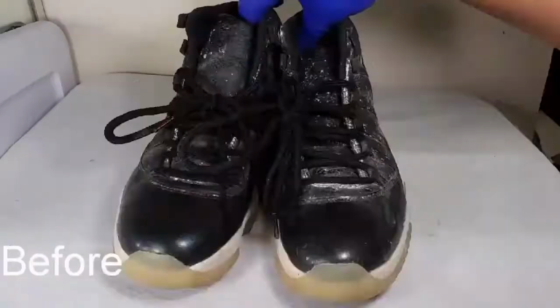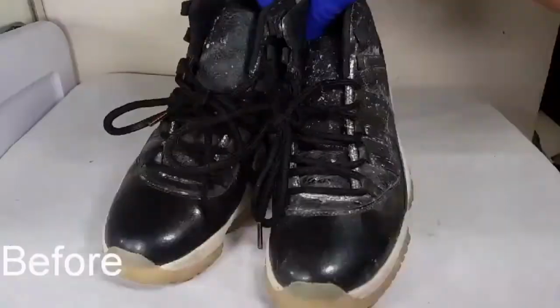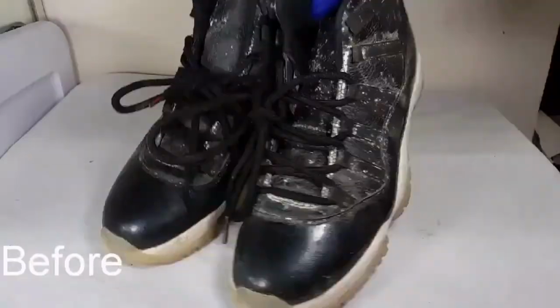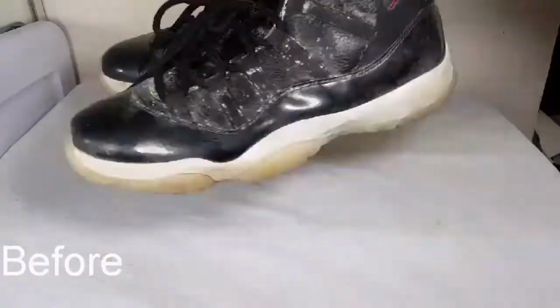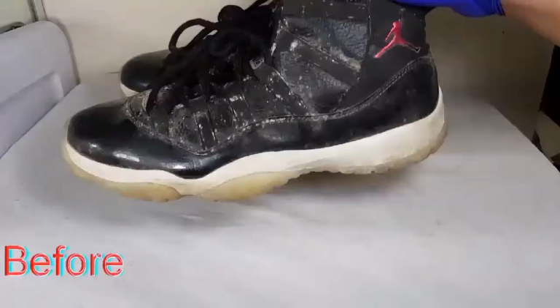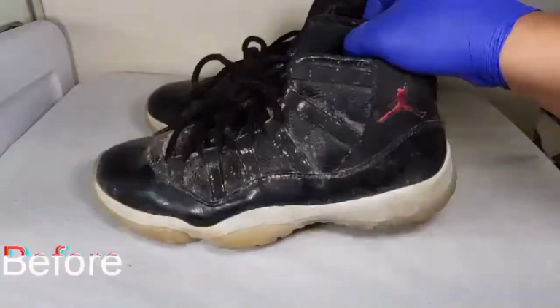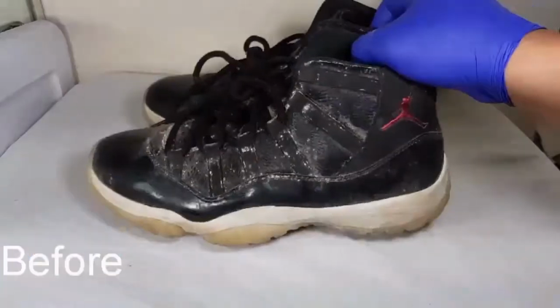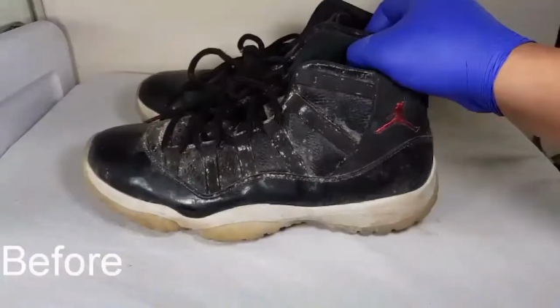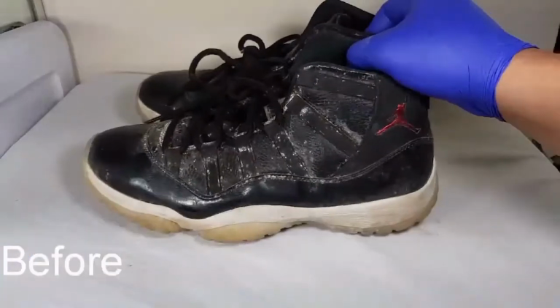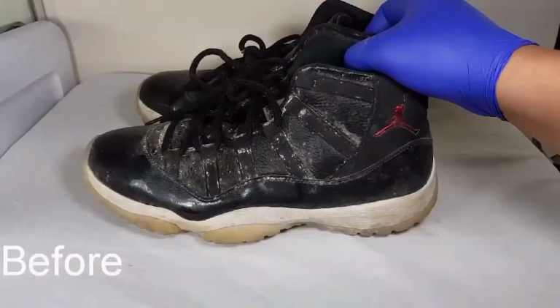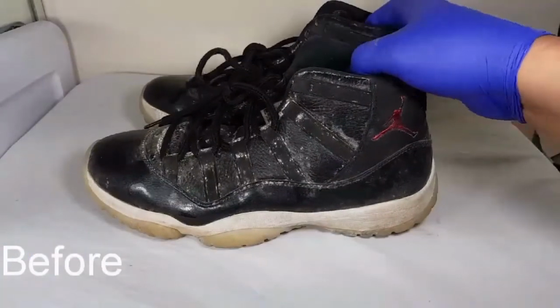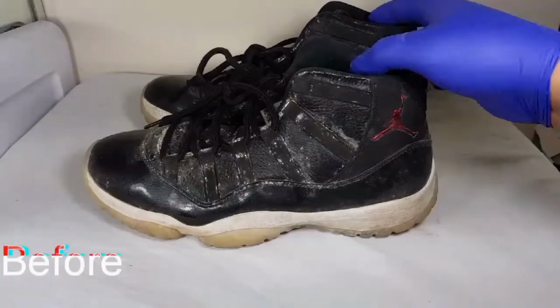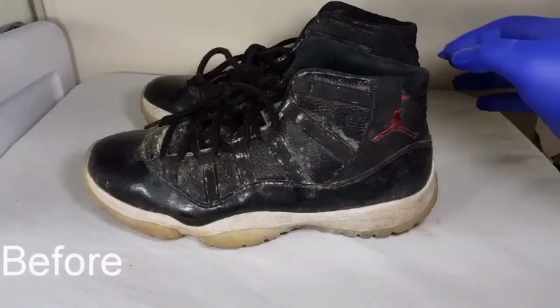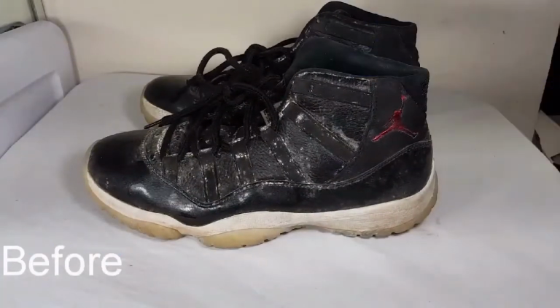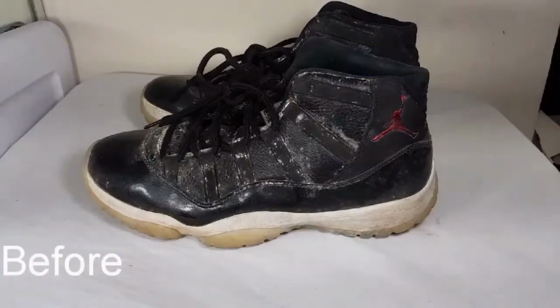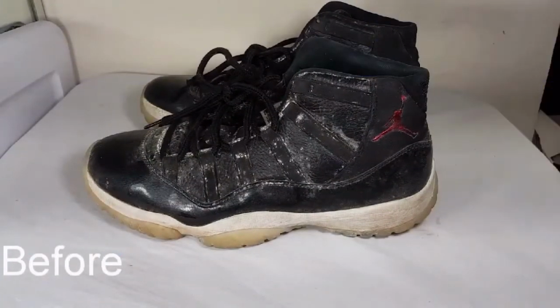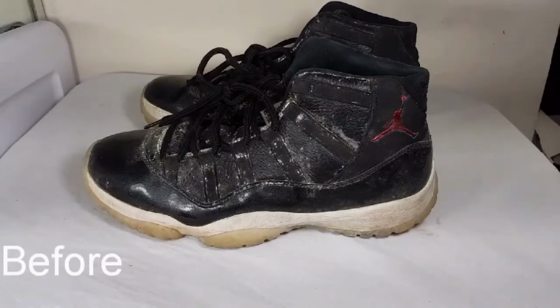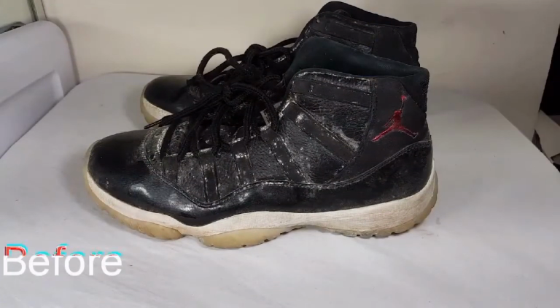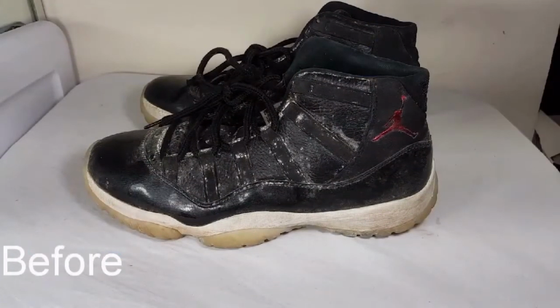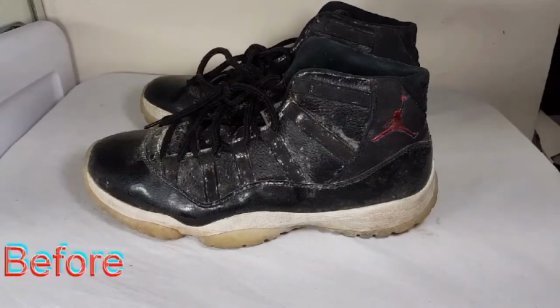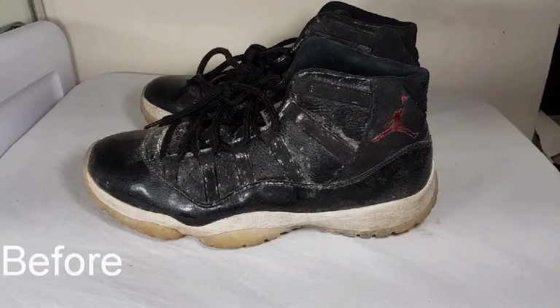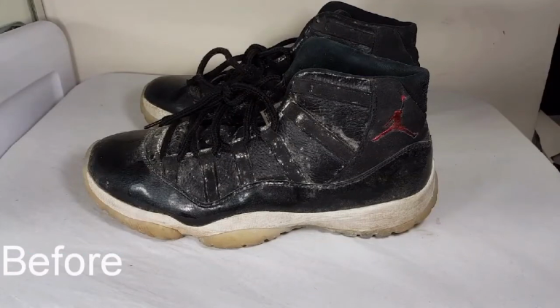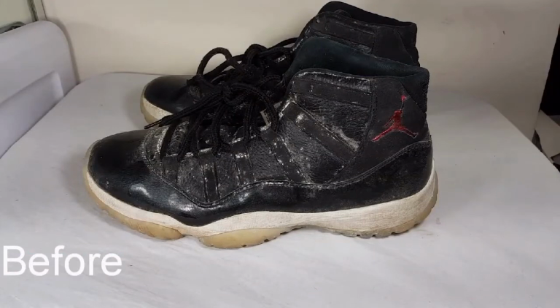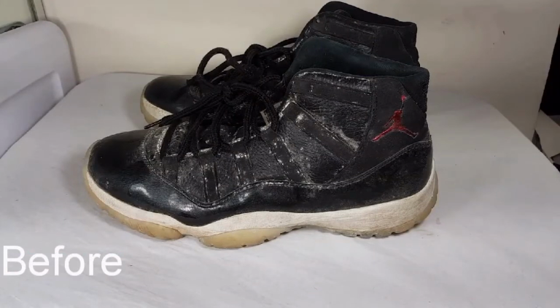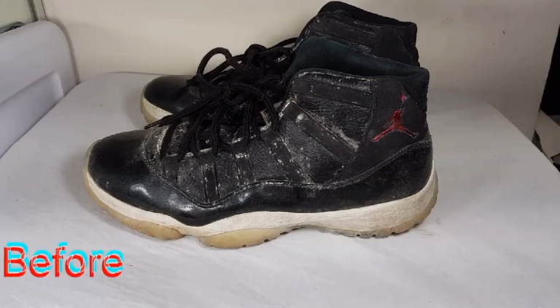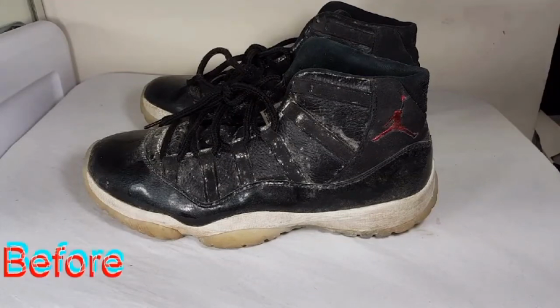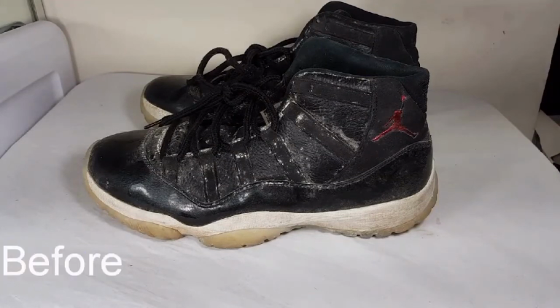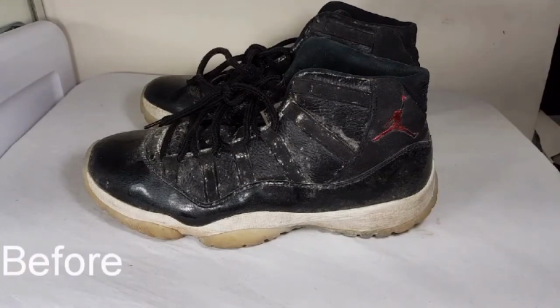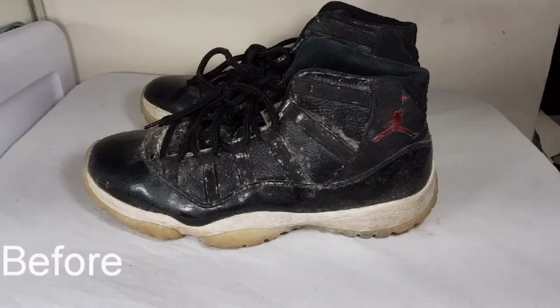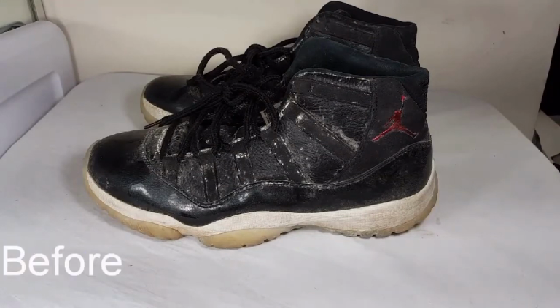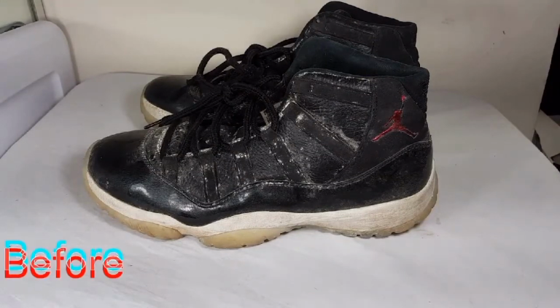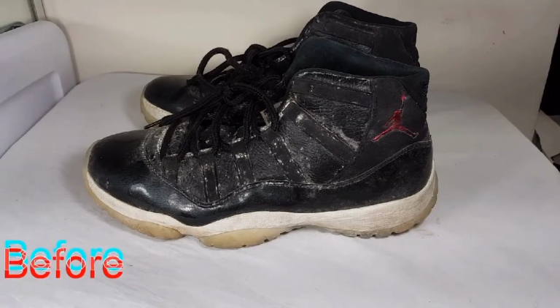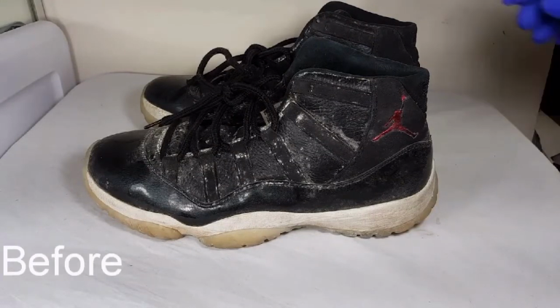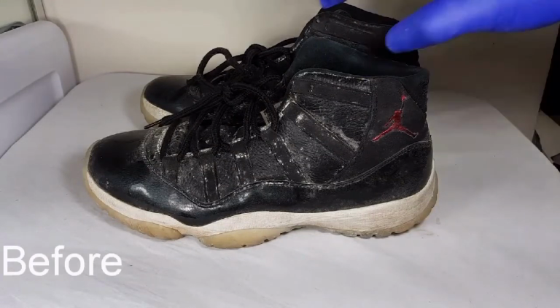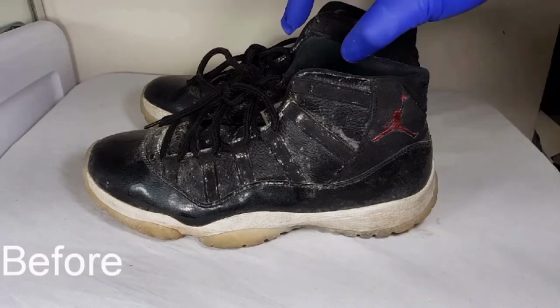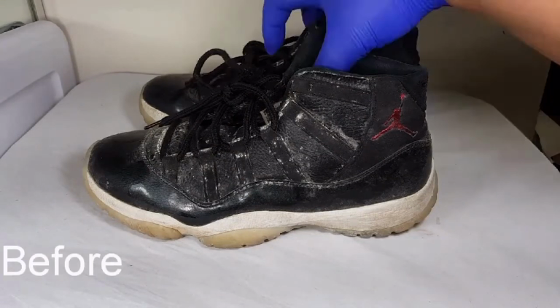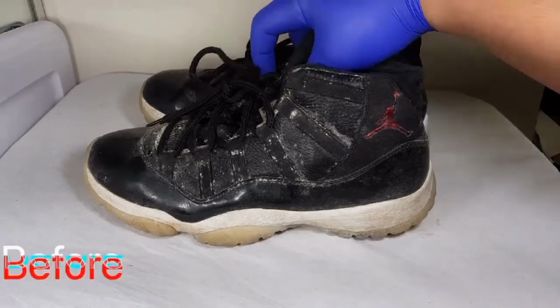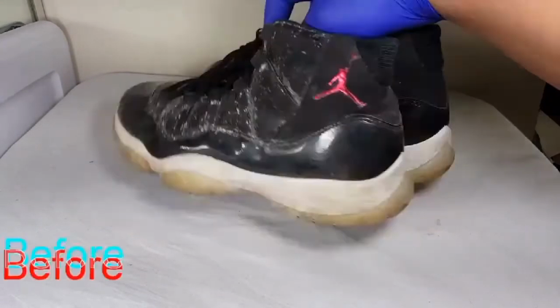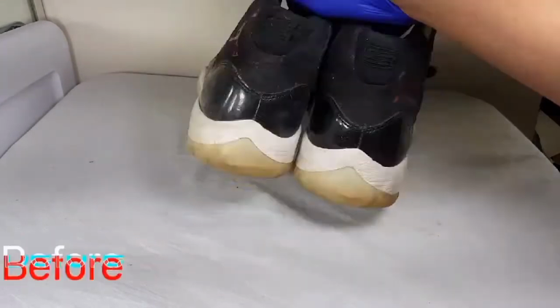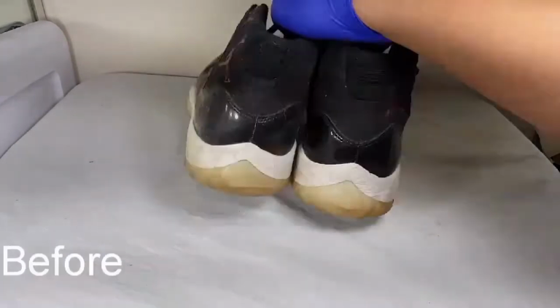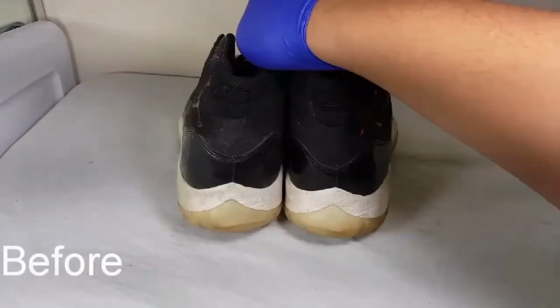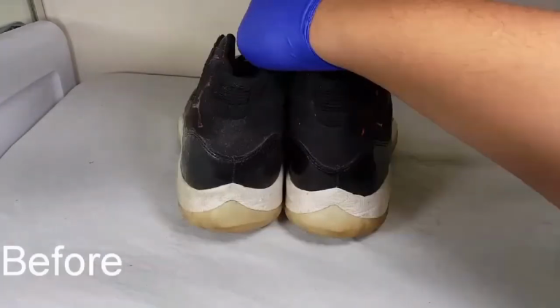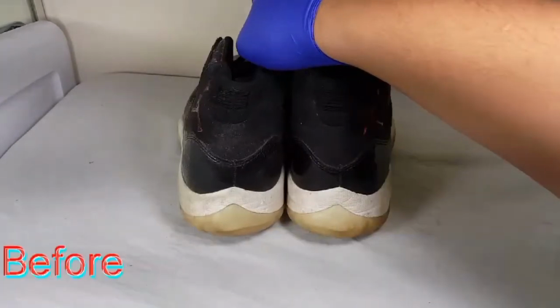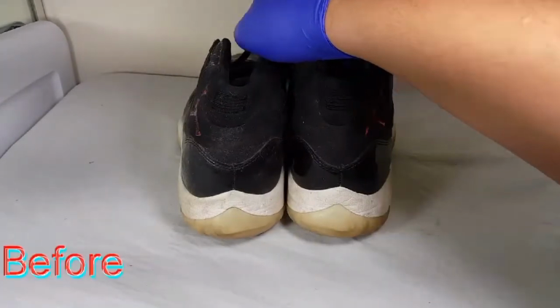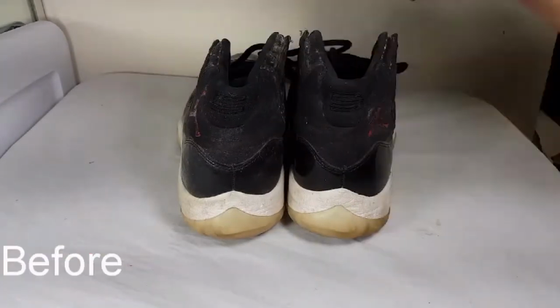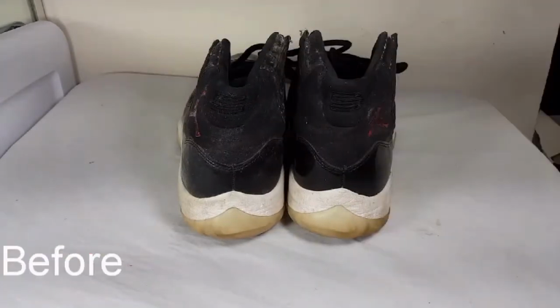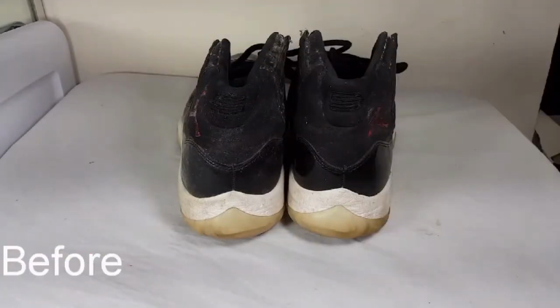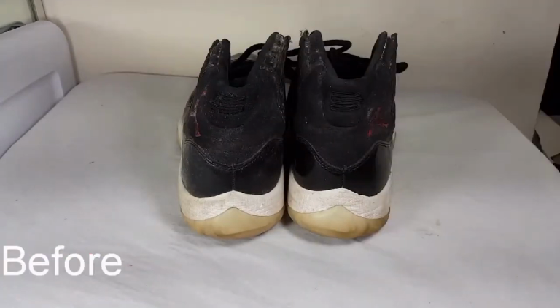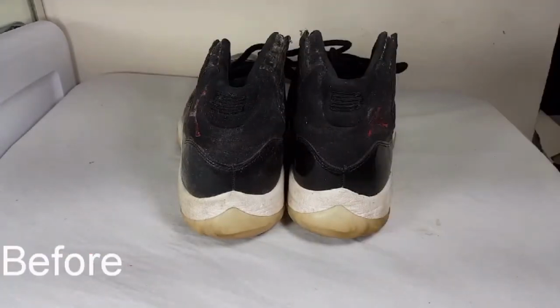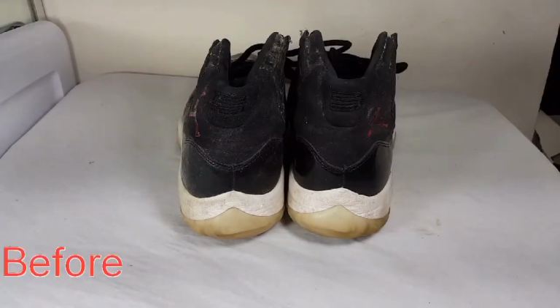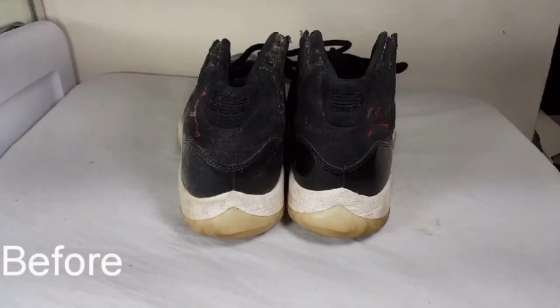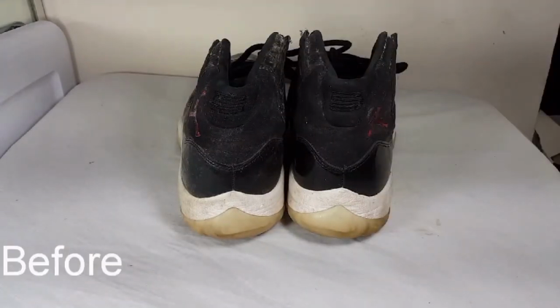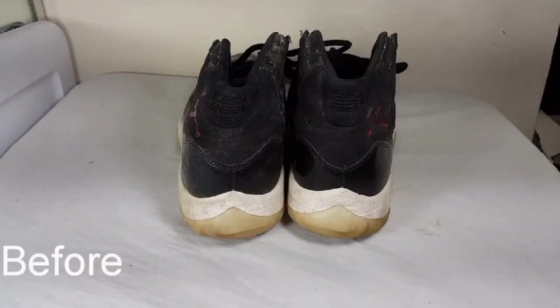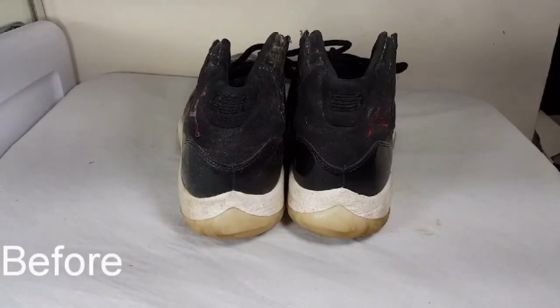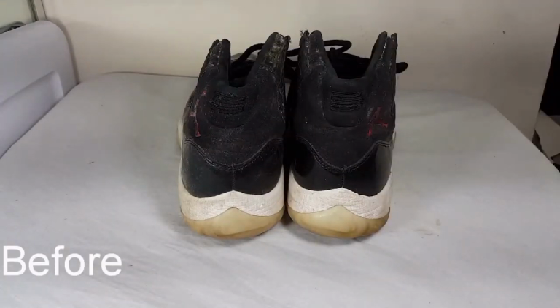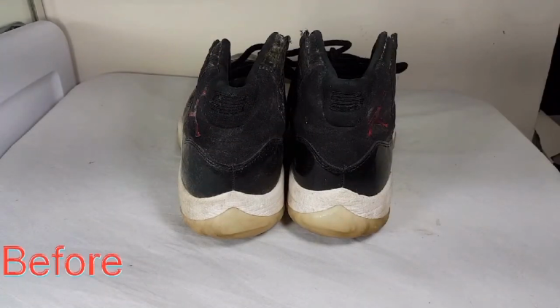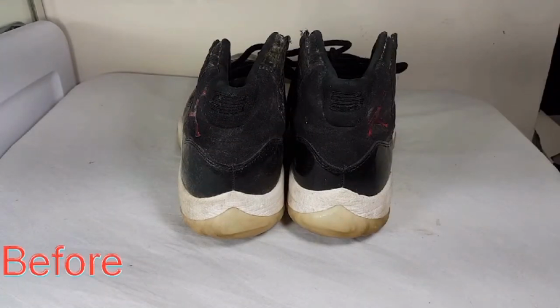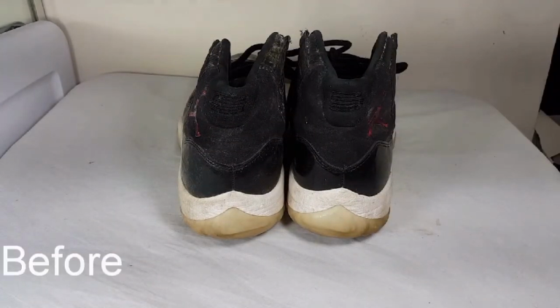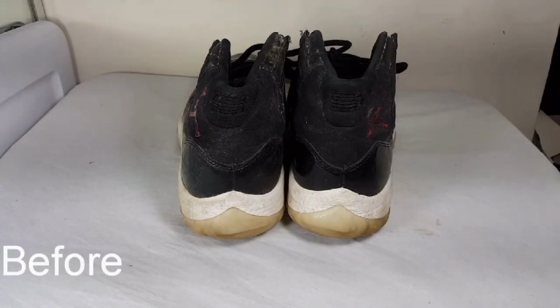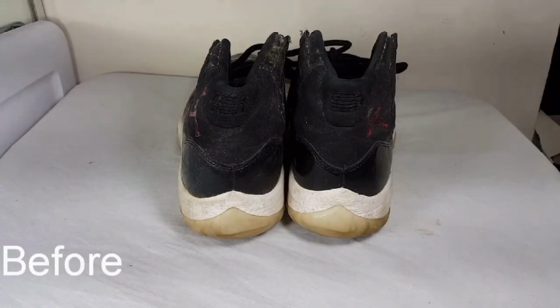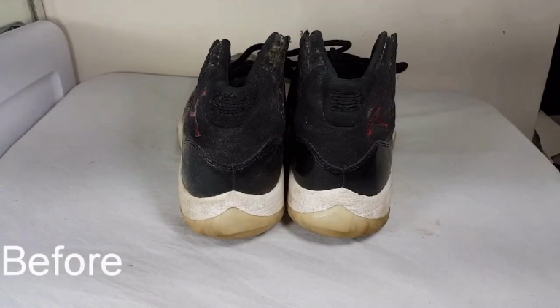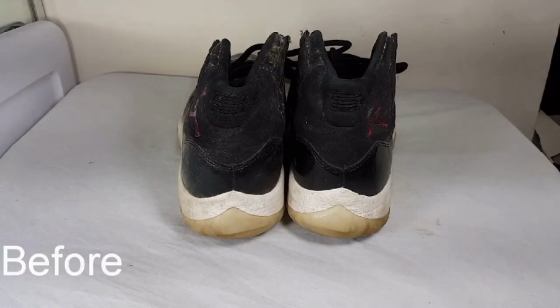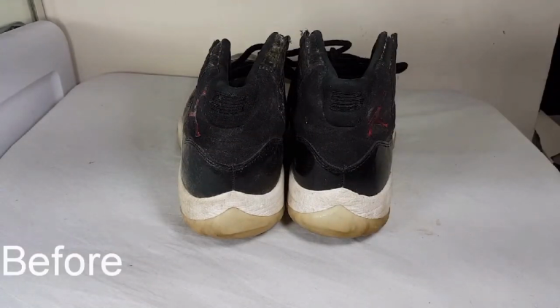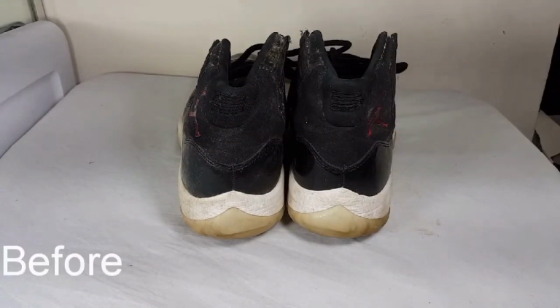As you can see, these laces were on their last life, but once you've used a bottle of Elite Fleet Shoe Cleaner, it changes them right up.